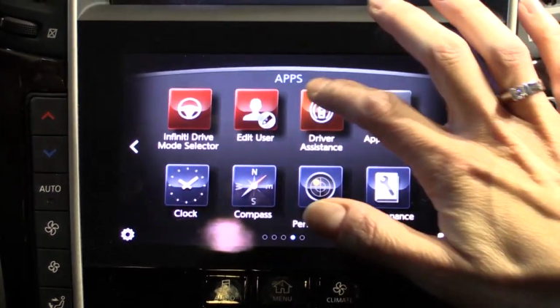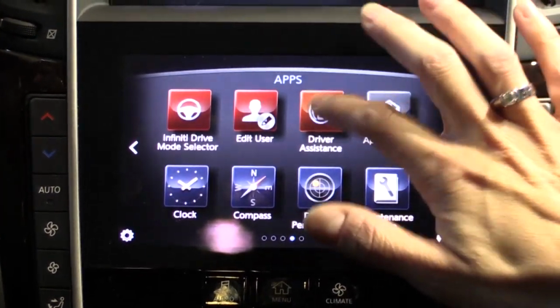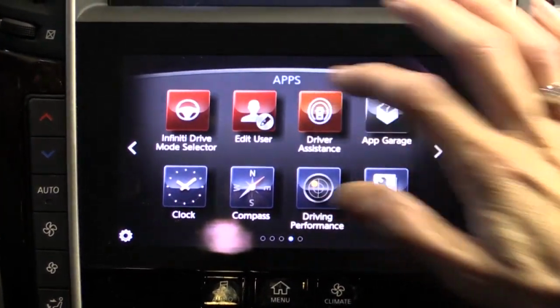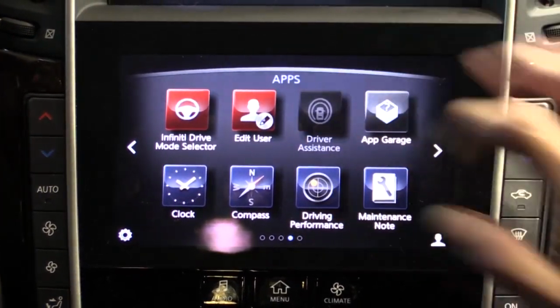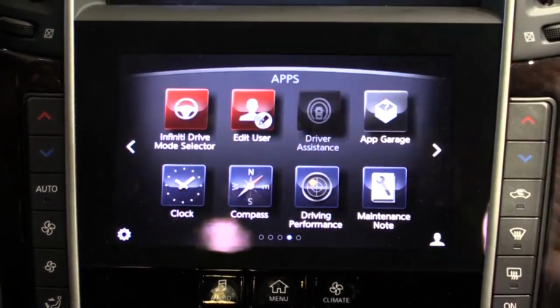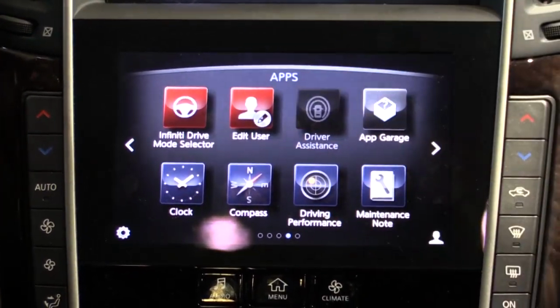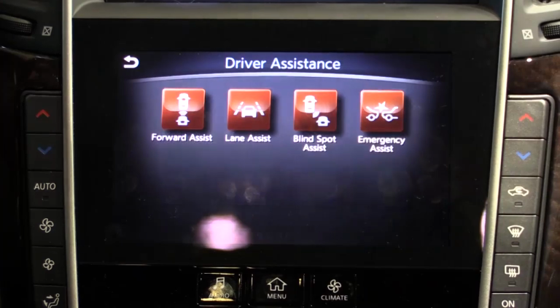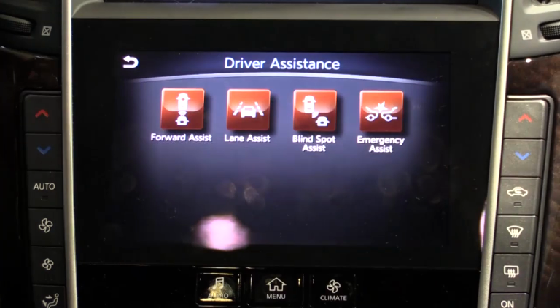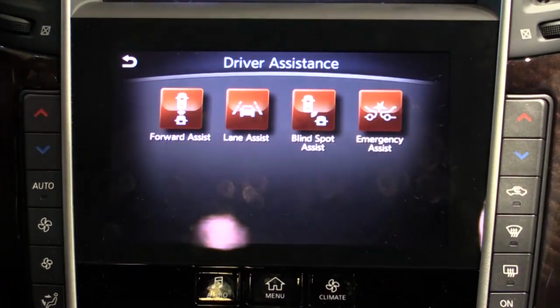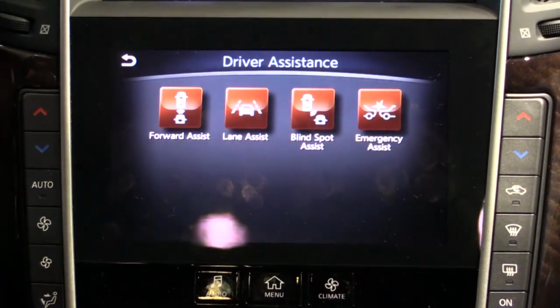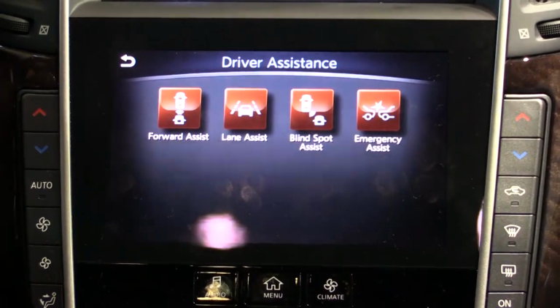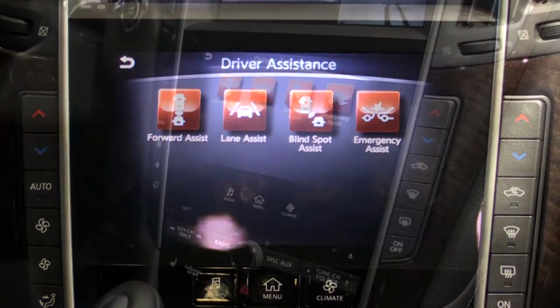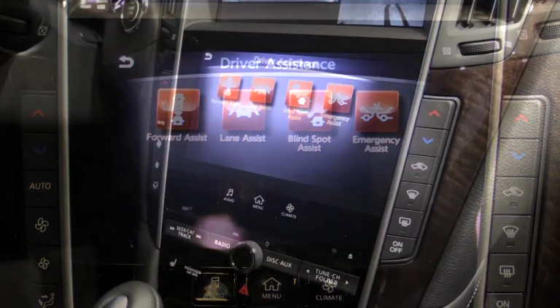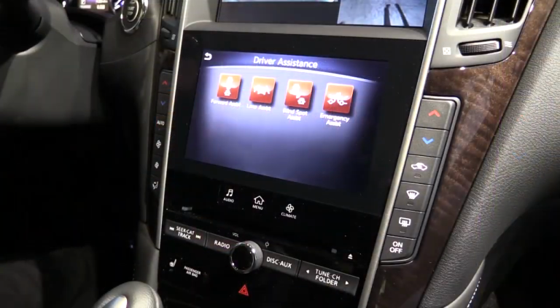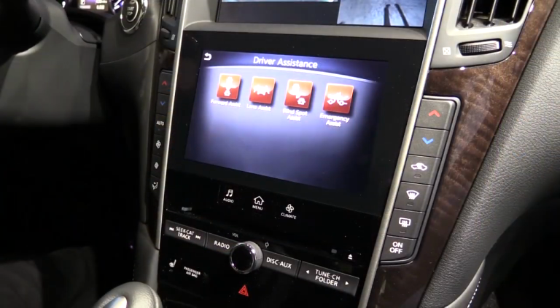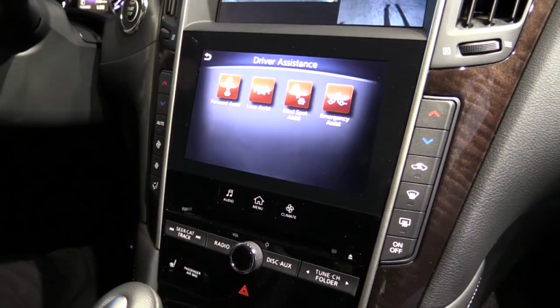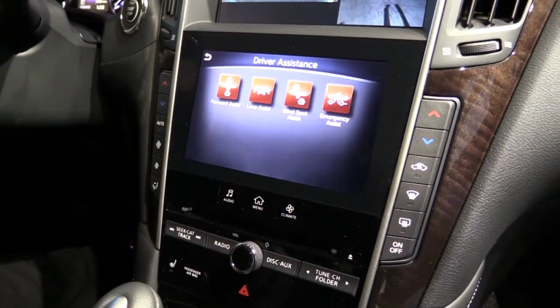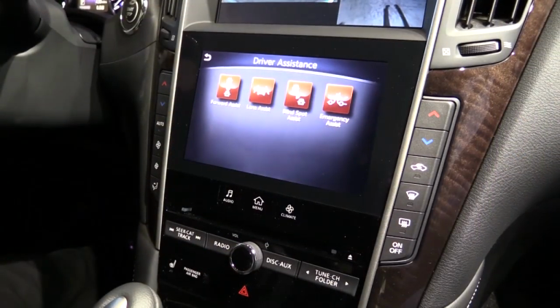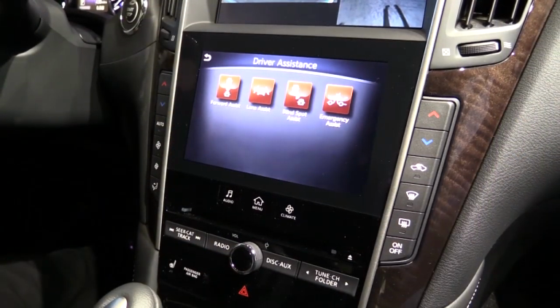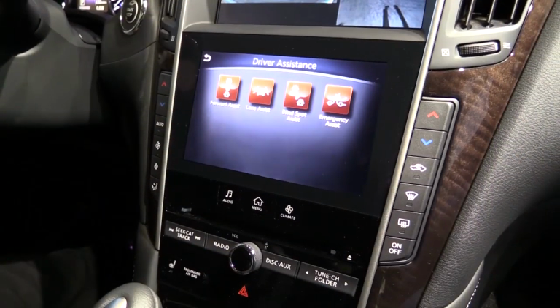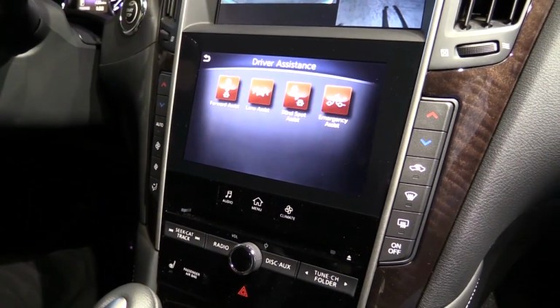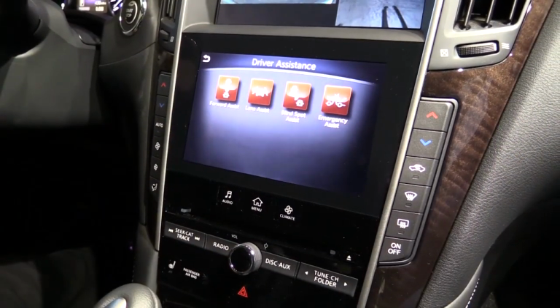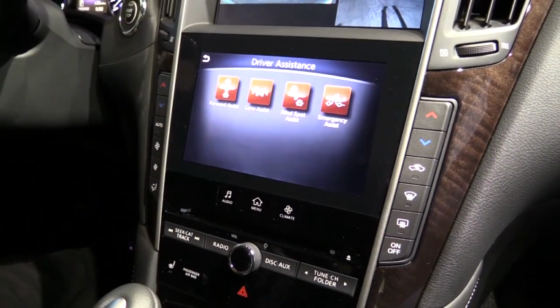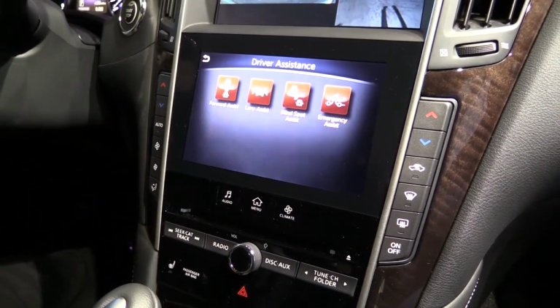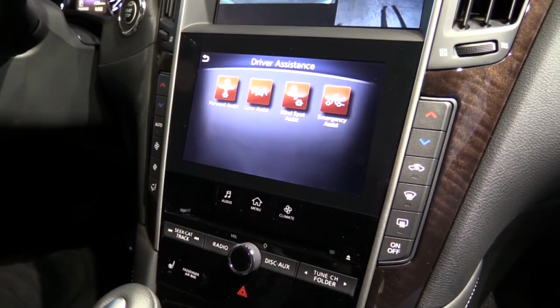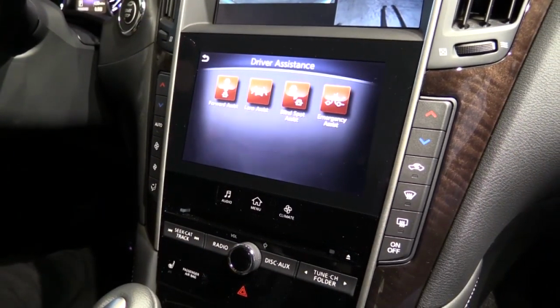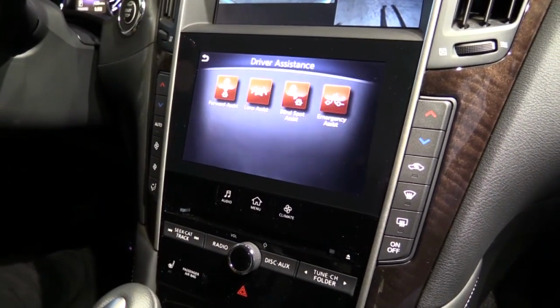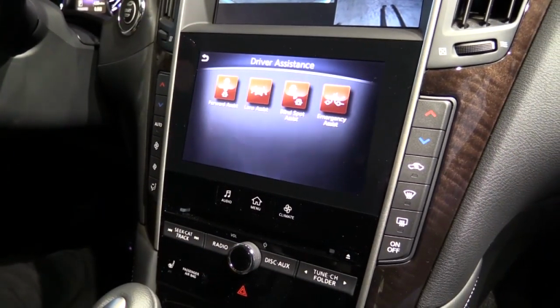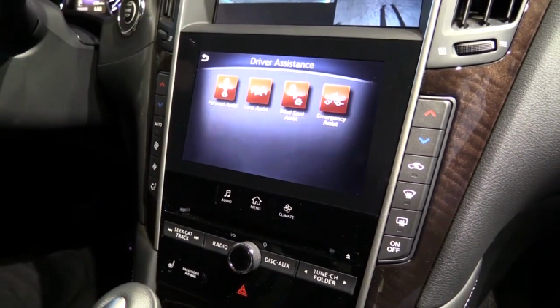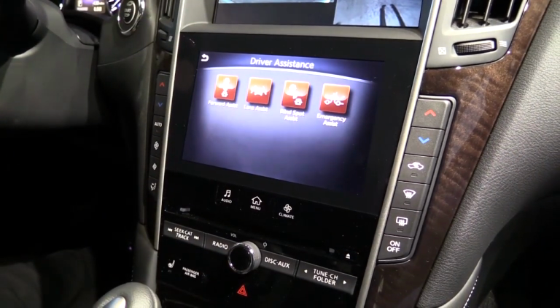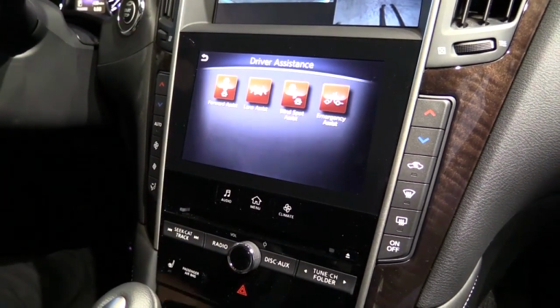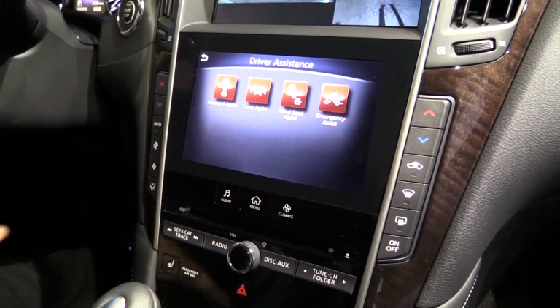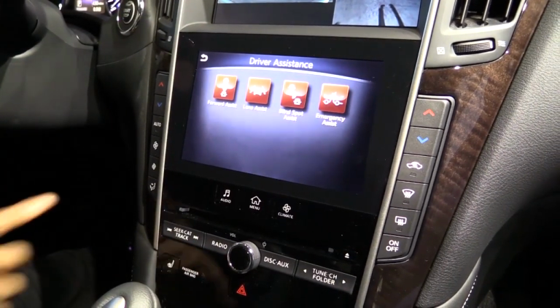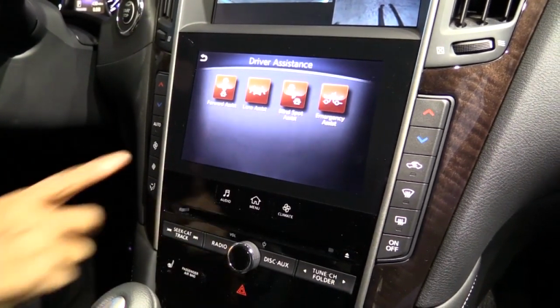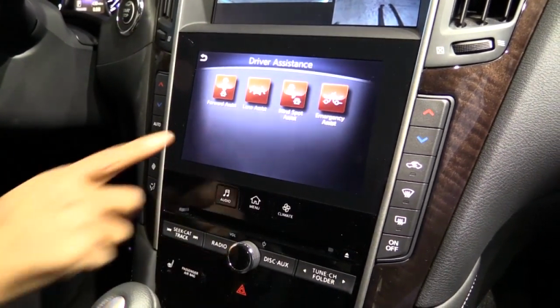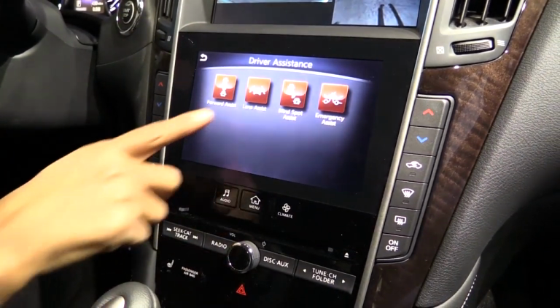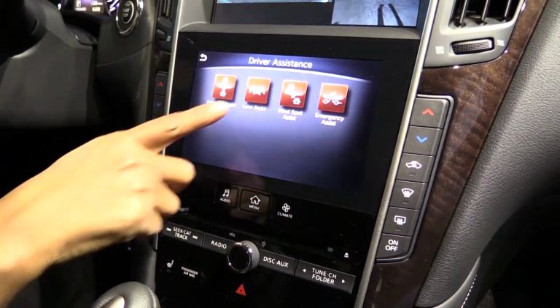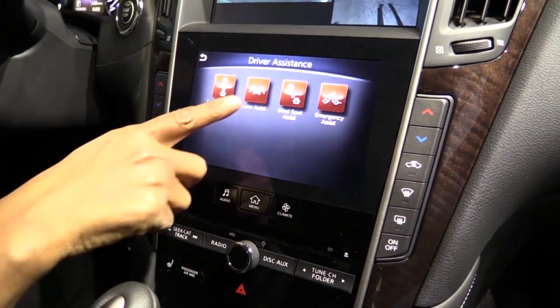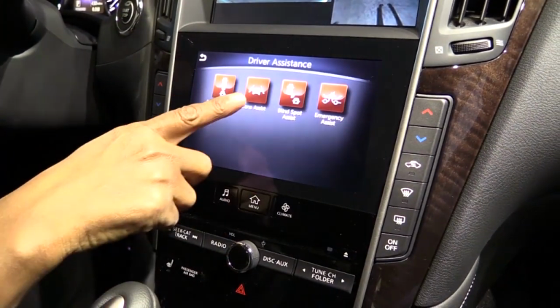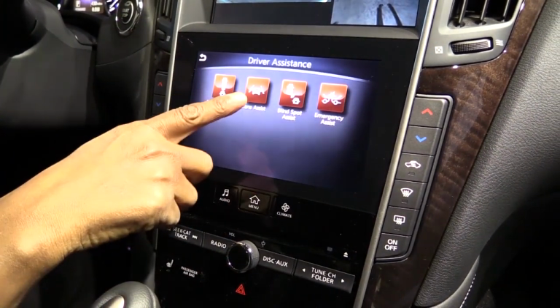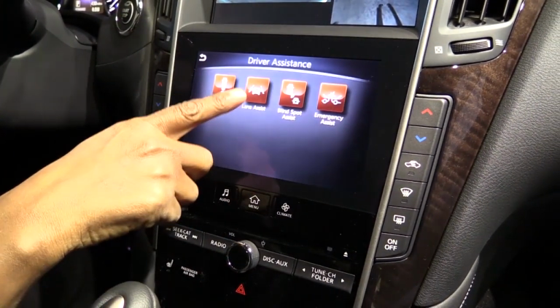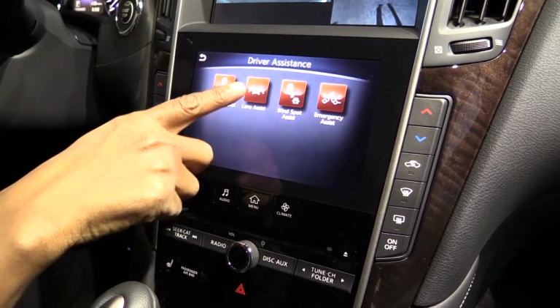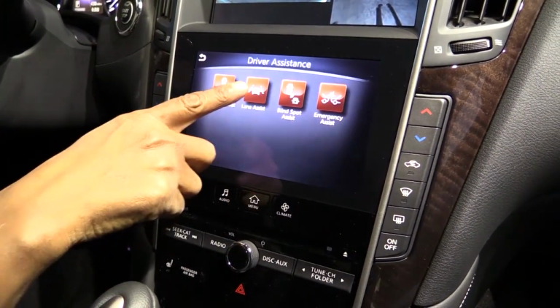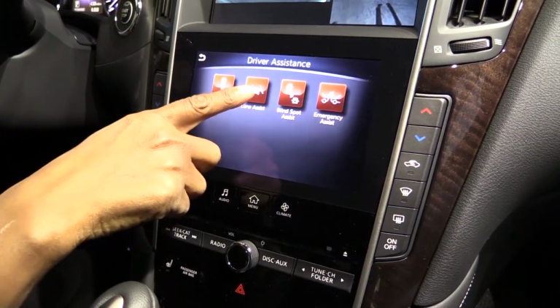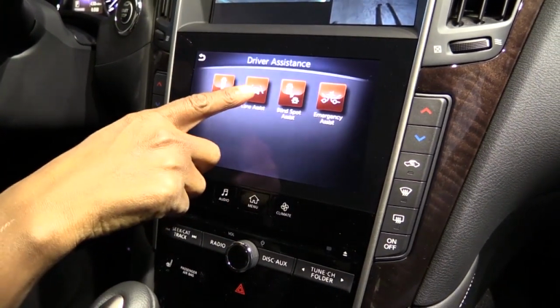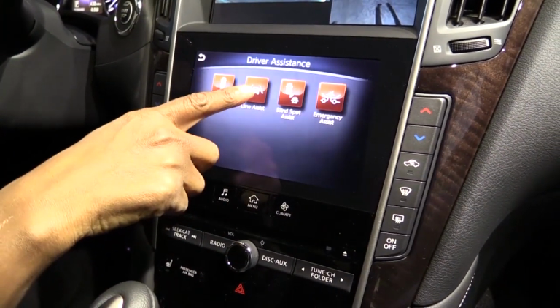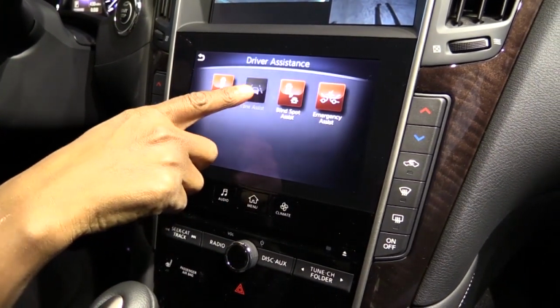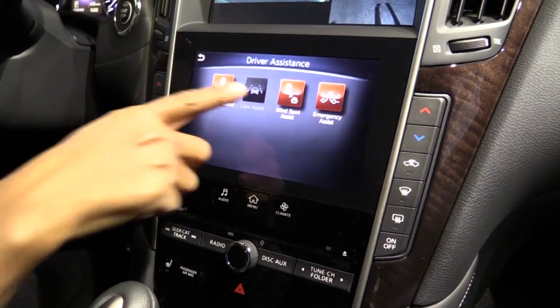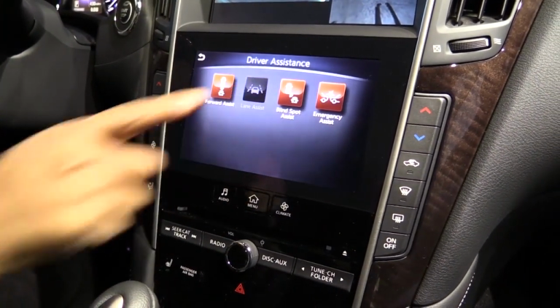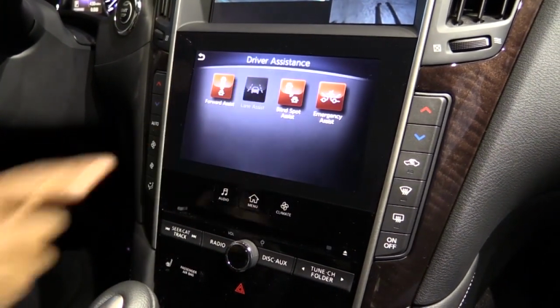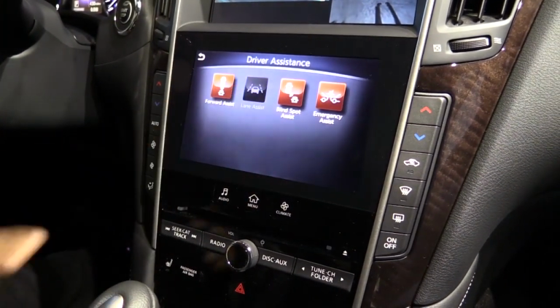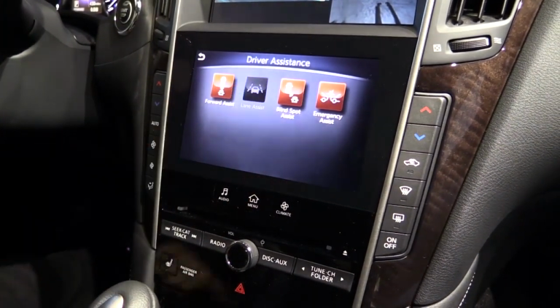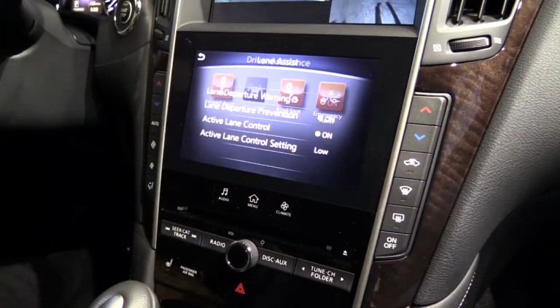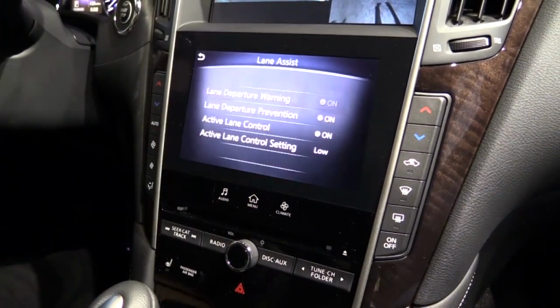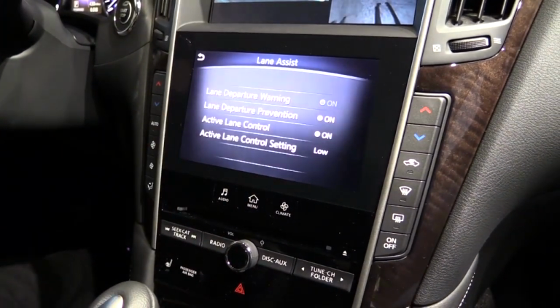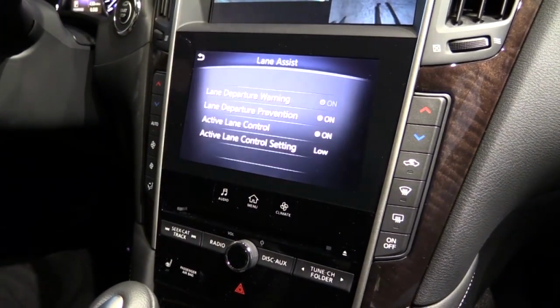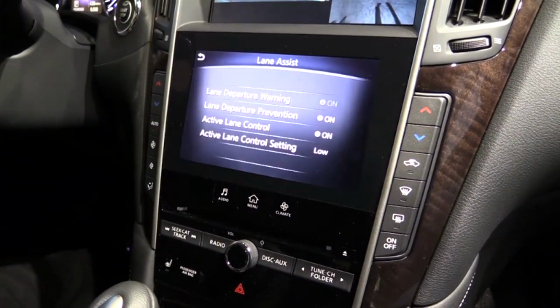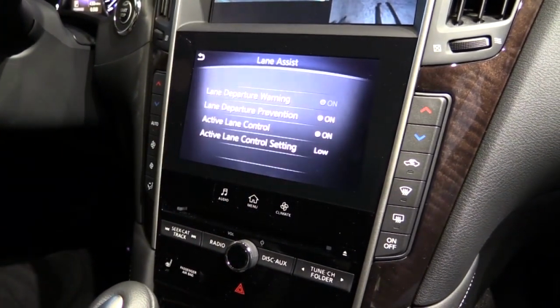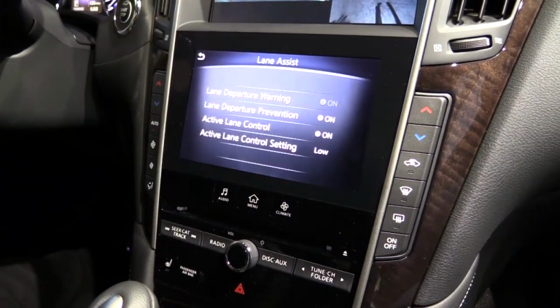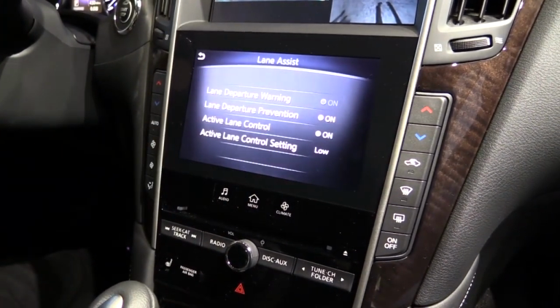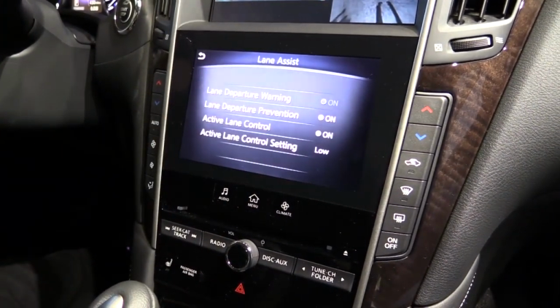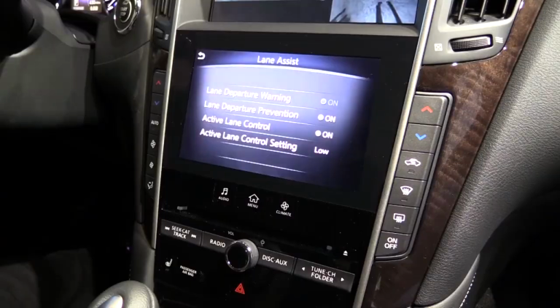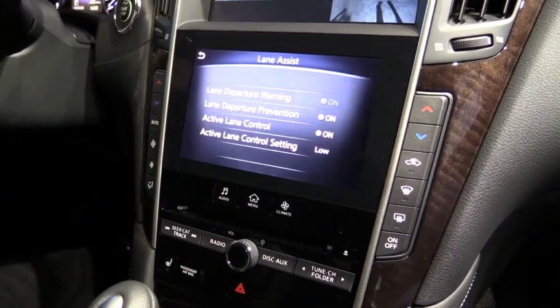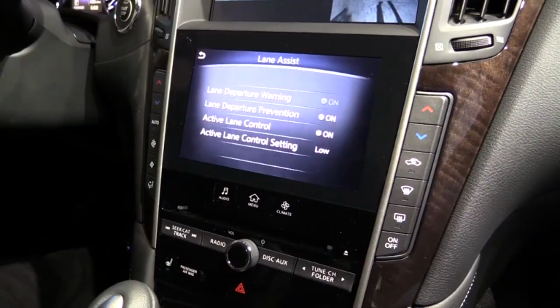The other thing that Infiniti has included is a lot of driver assistance features, which consumers are really demanding these days.